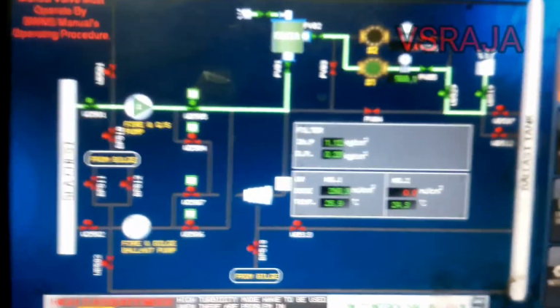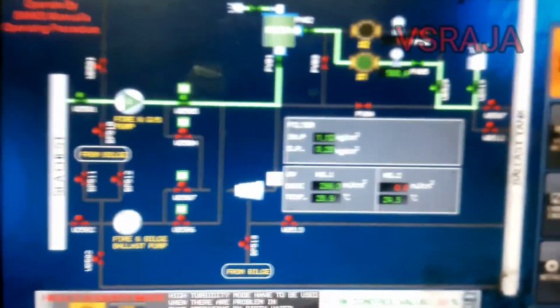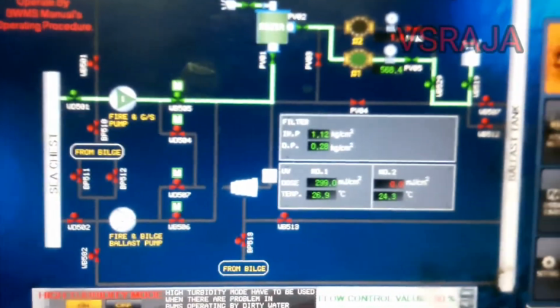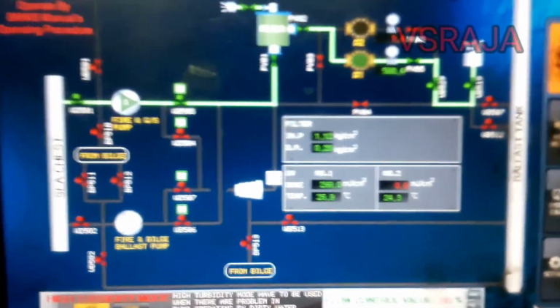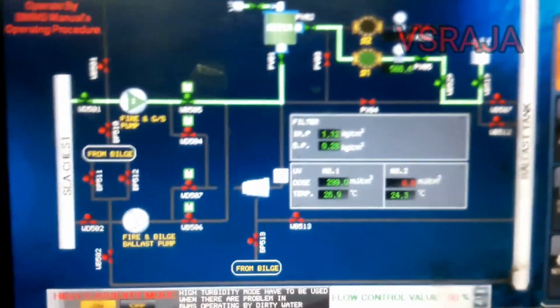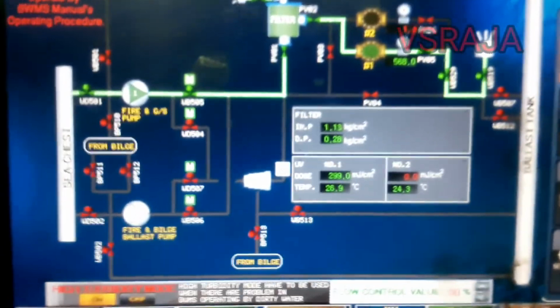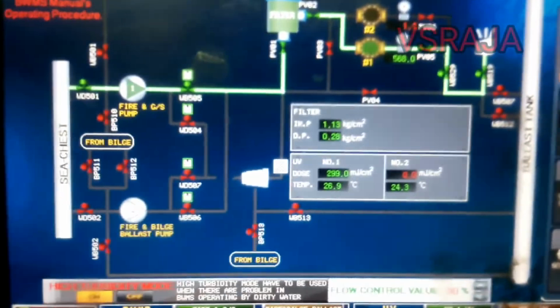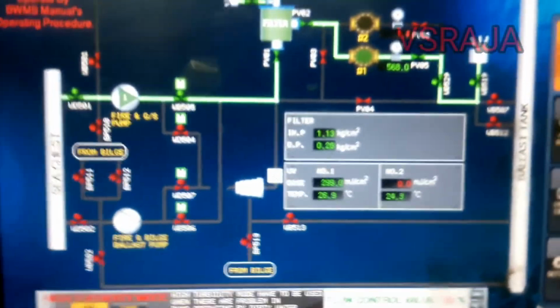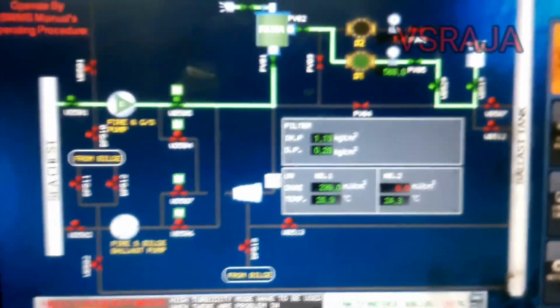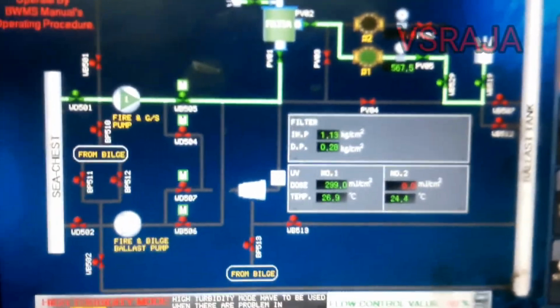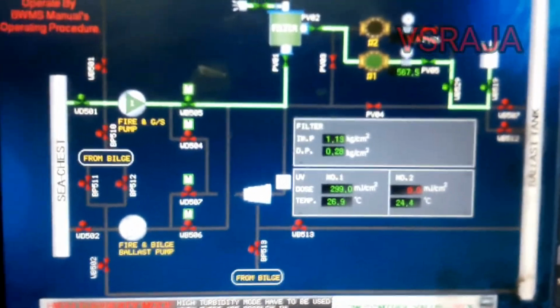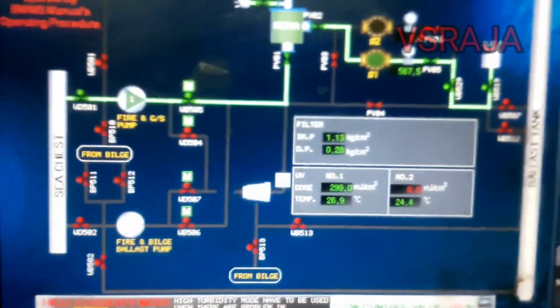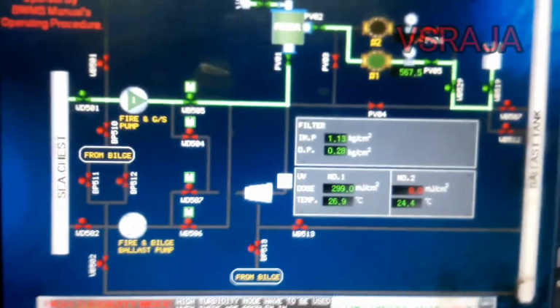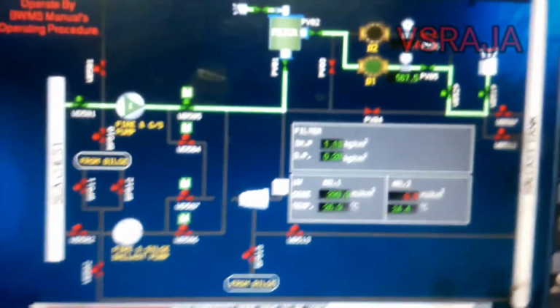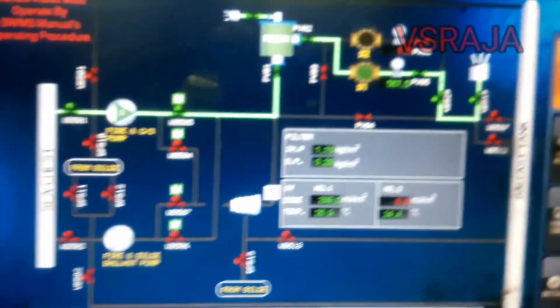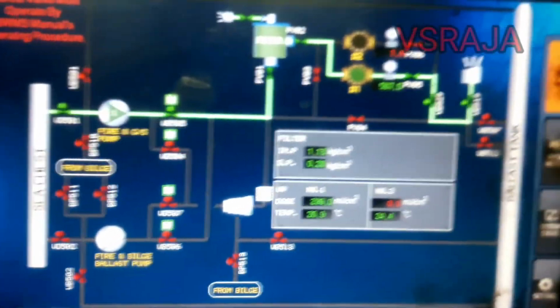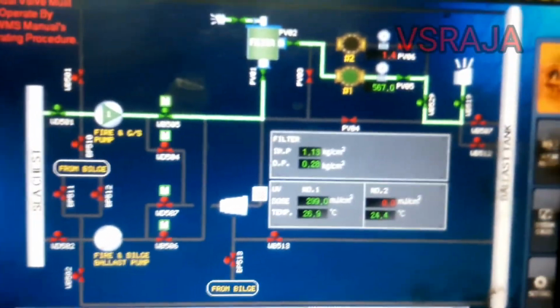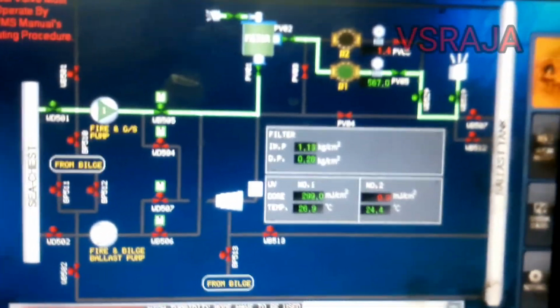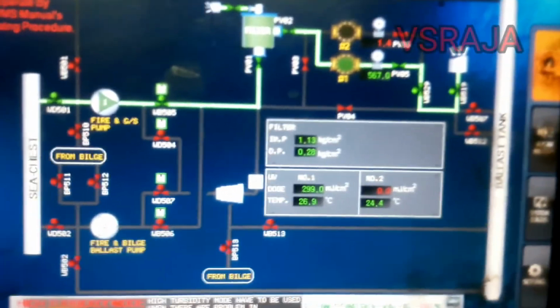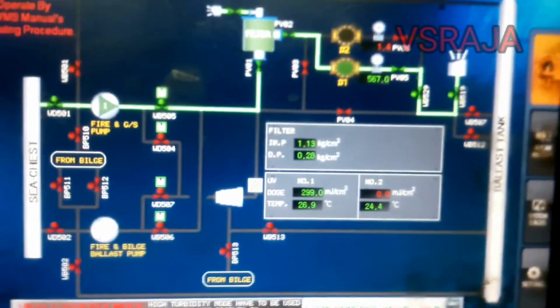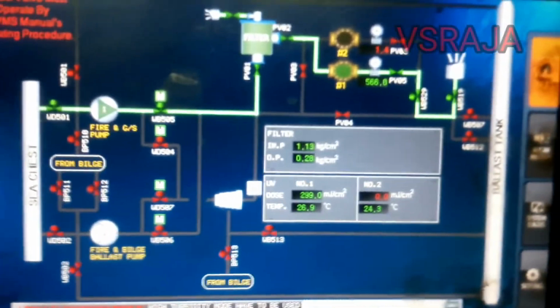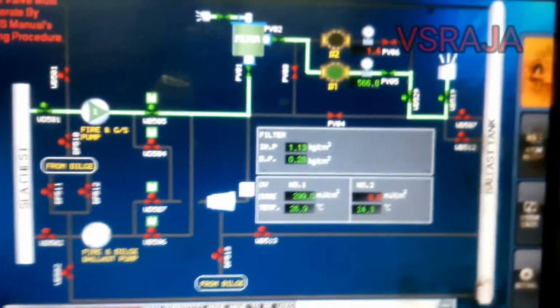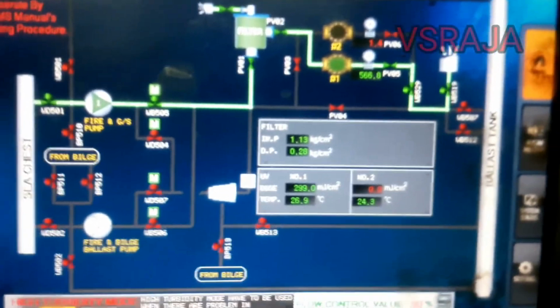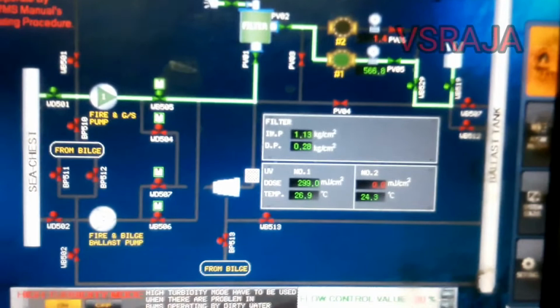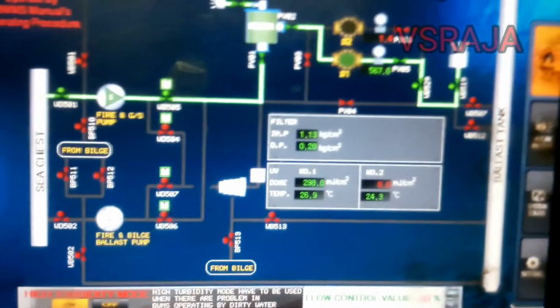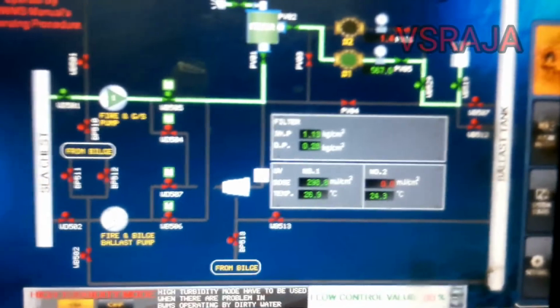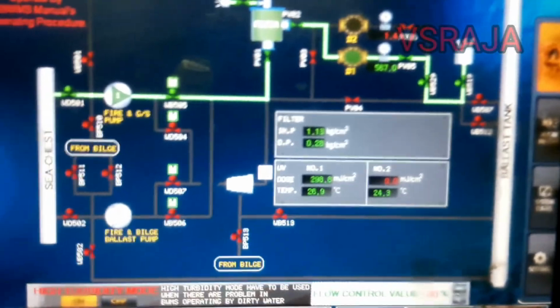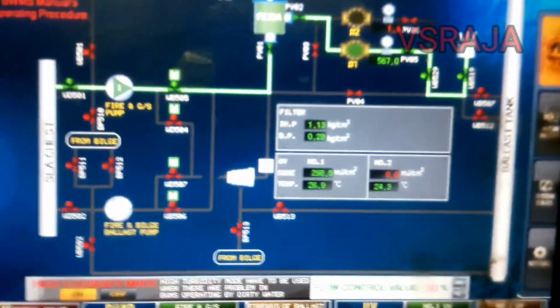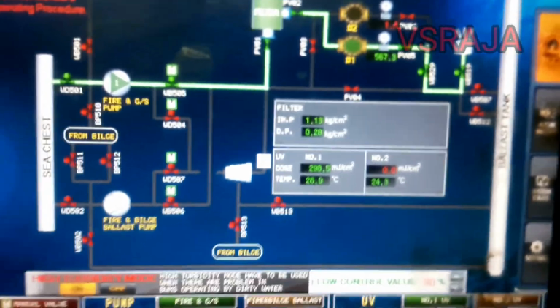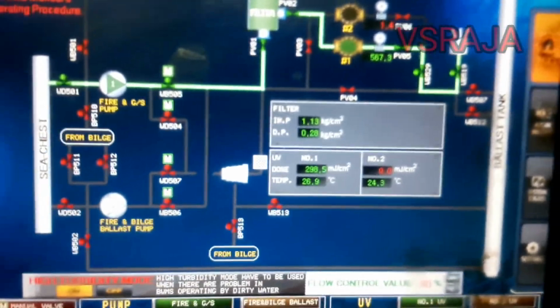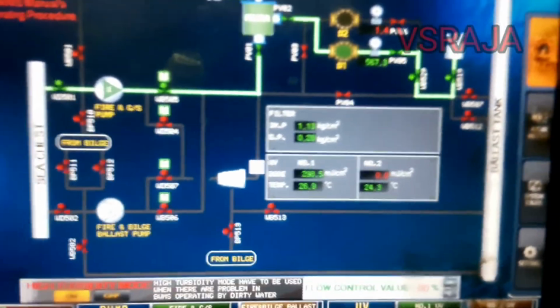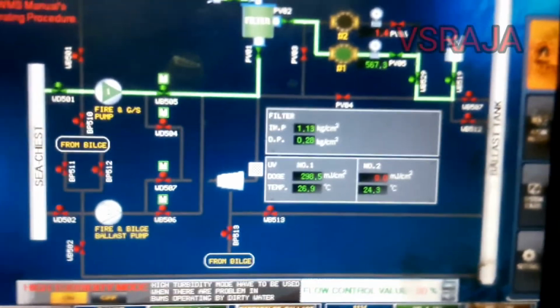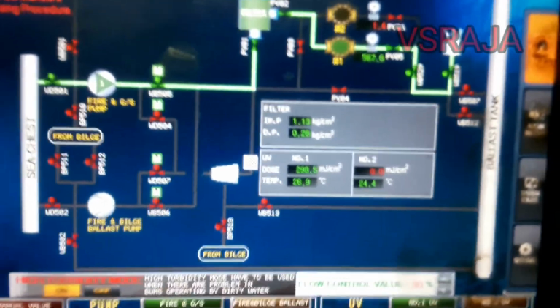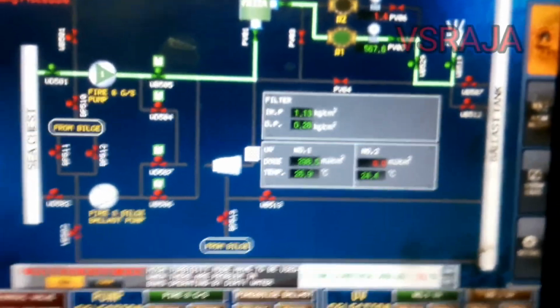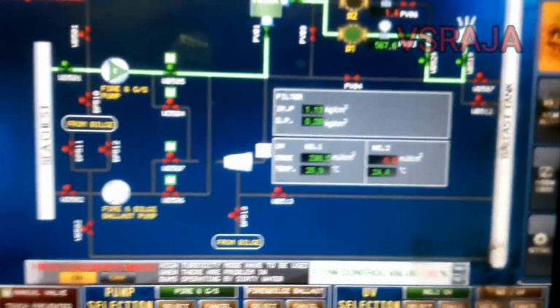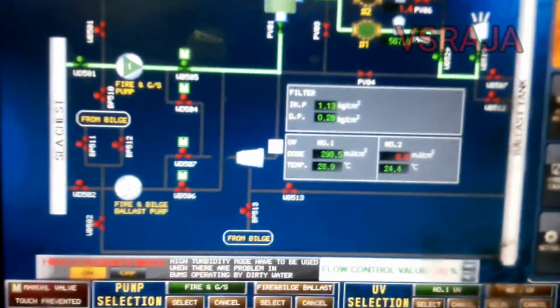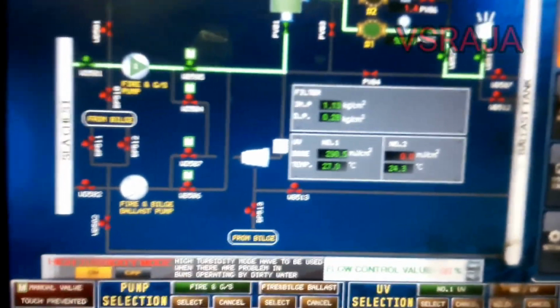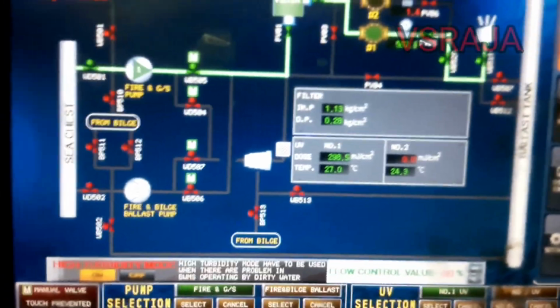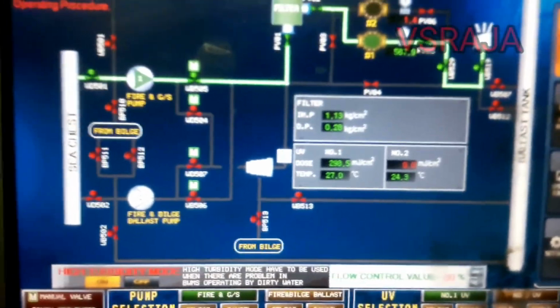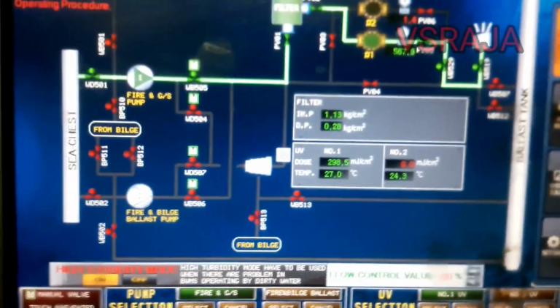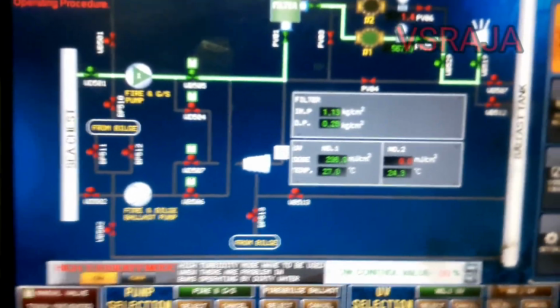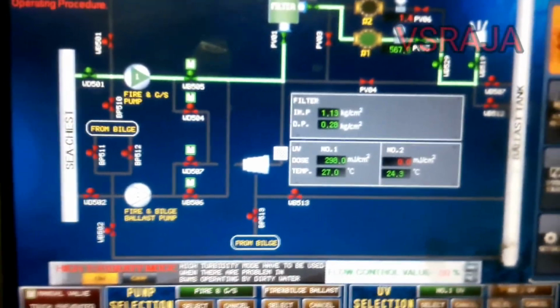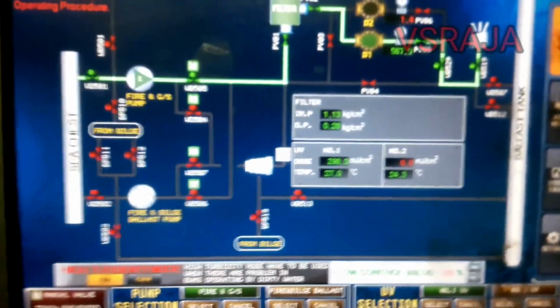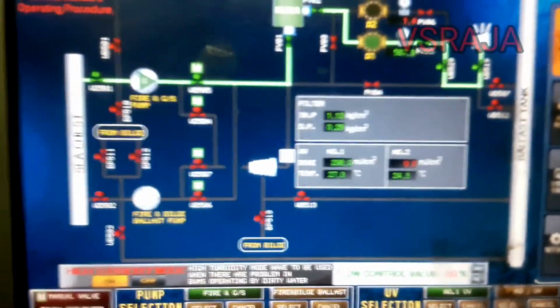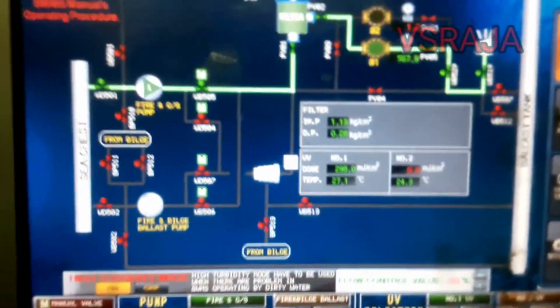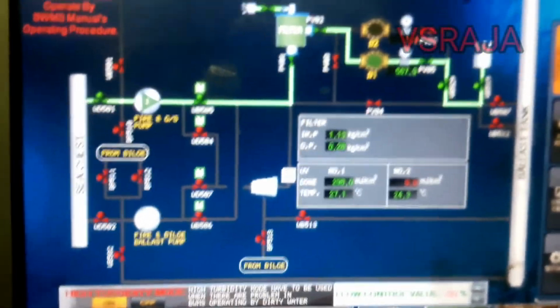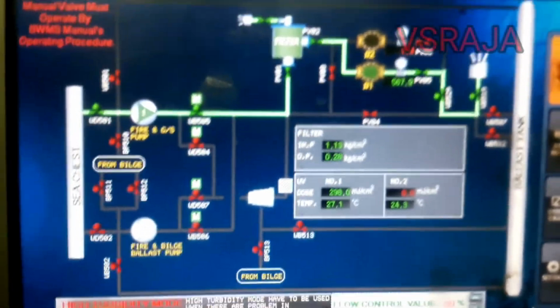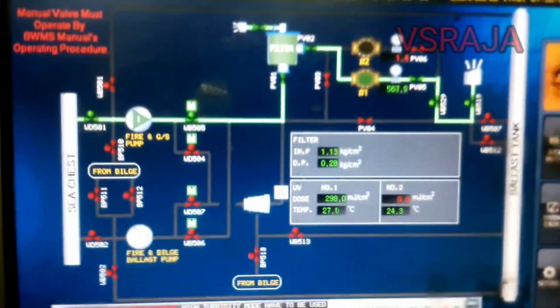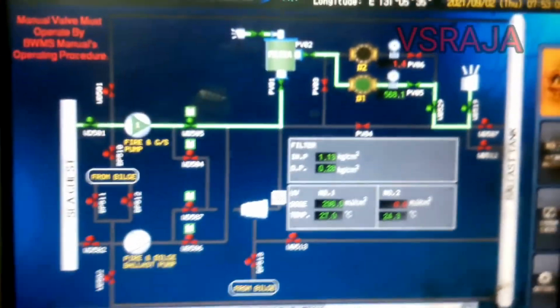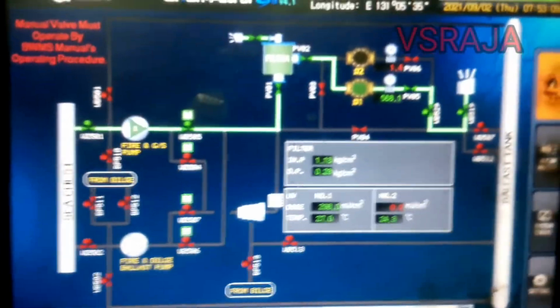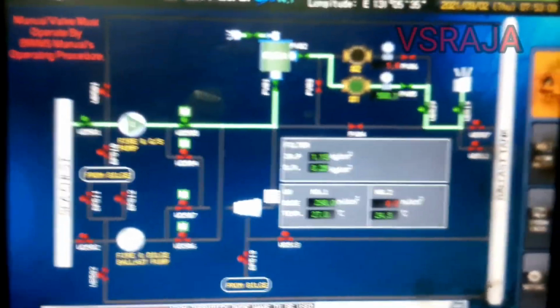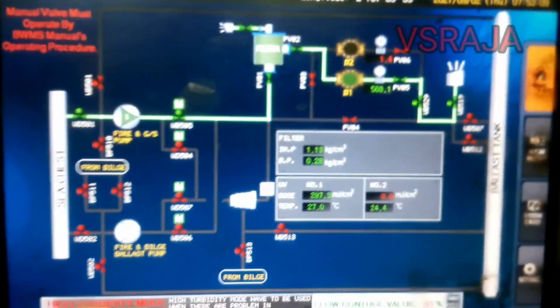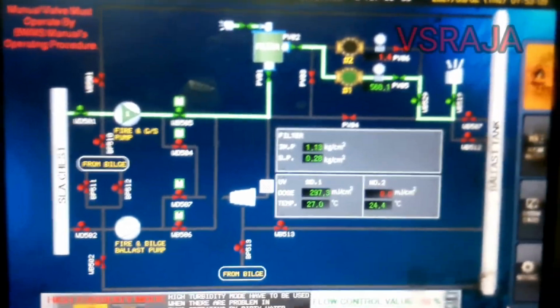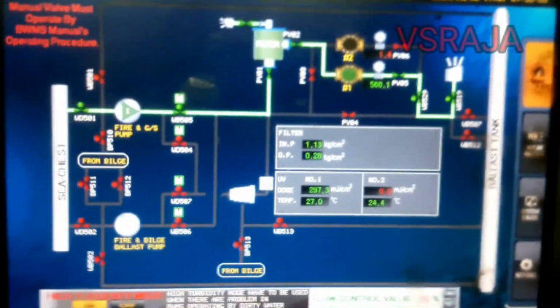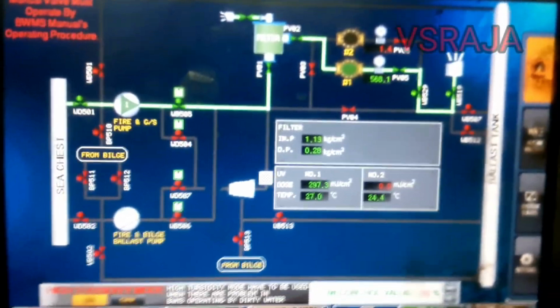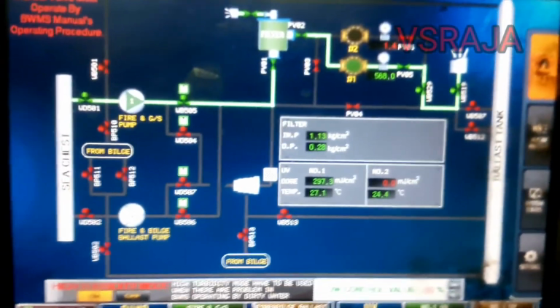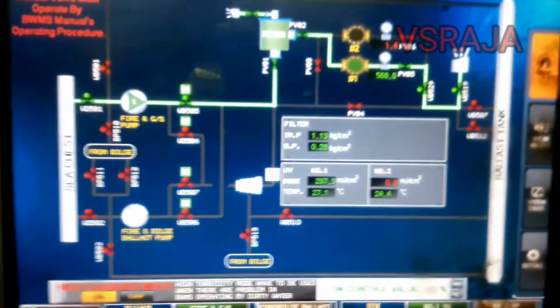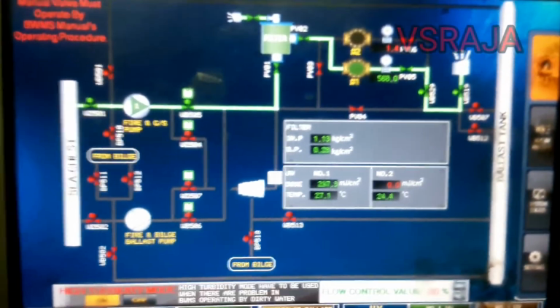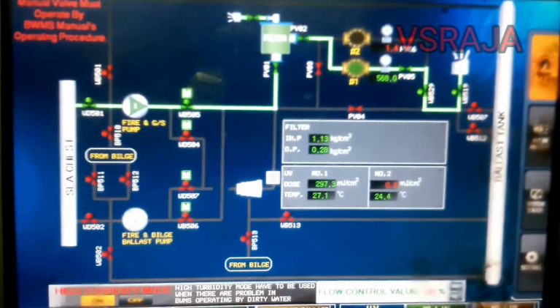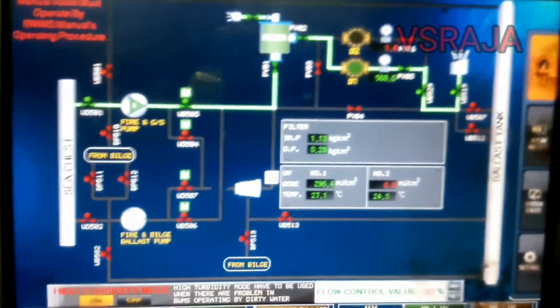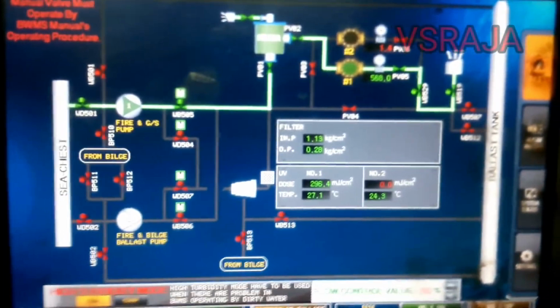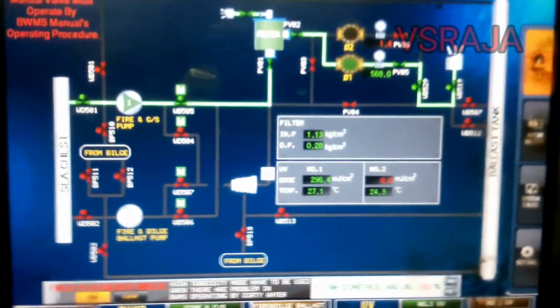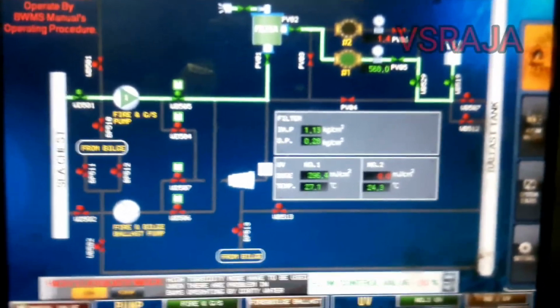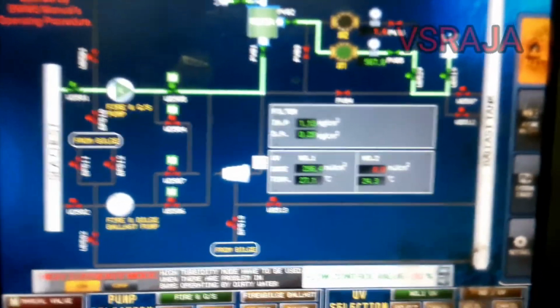The same way, the de-ballasting system is also carried out. For the de-ballasting system, the only thing is you have to change the suction — suction will be taken from the tank and discharge to overboard.